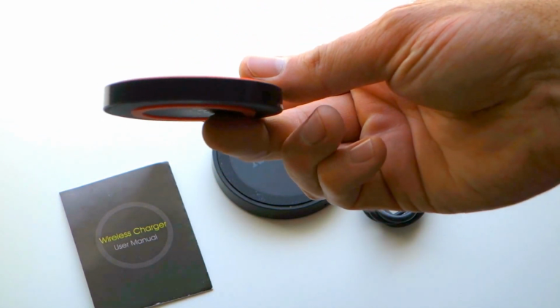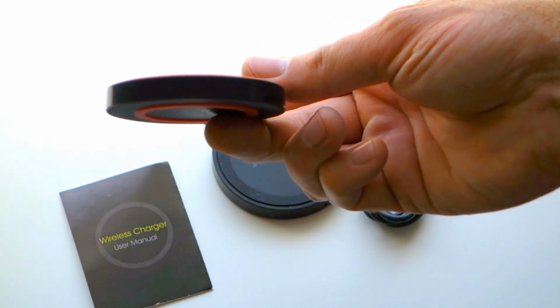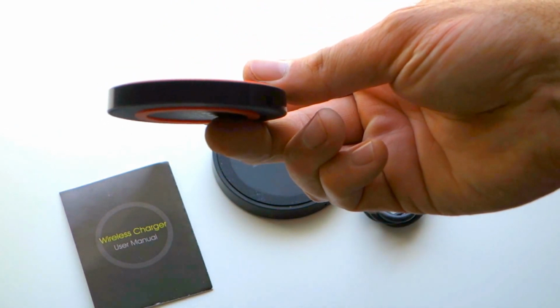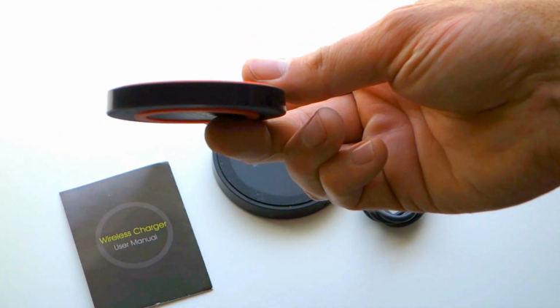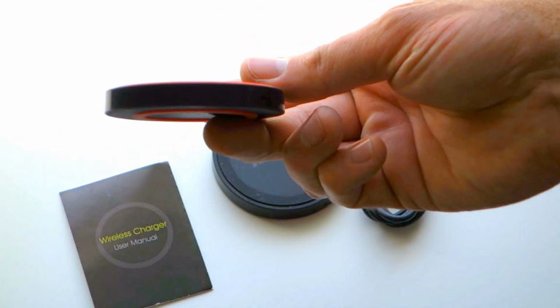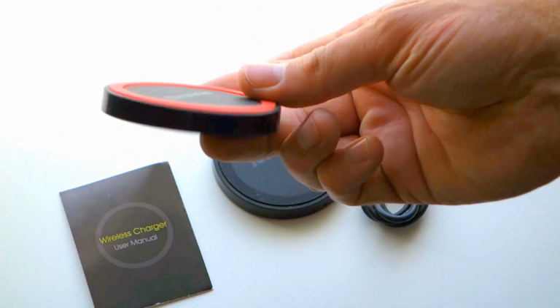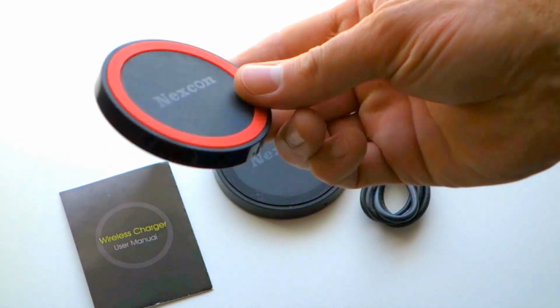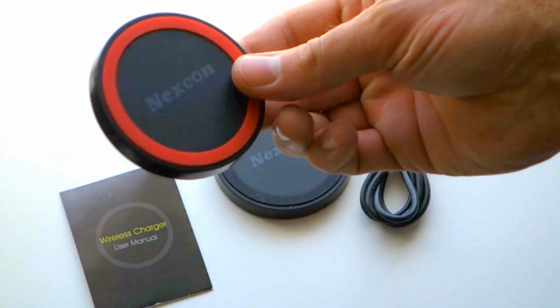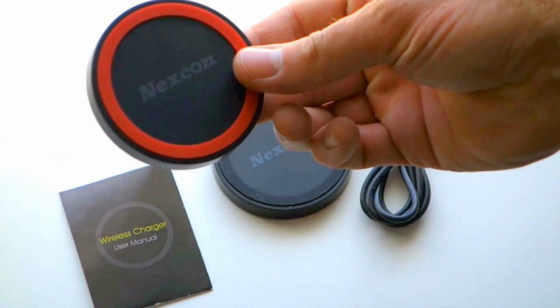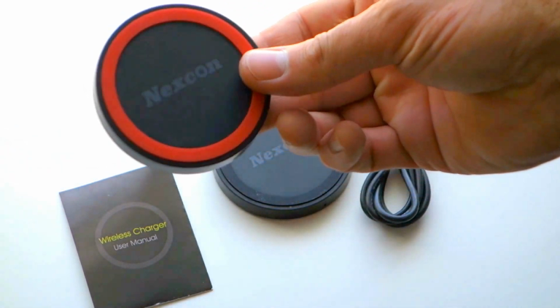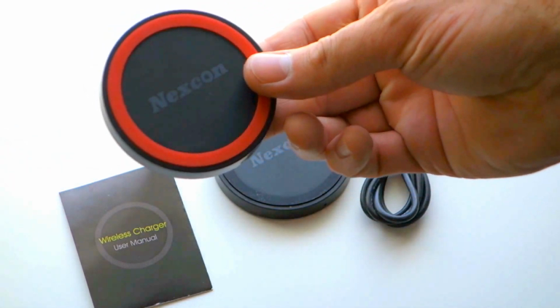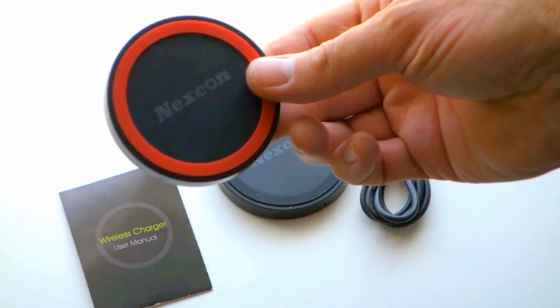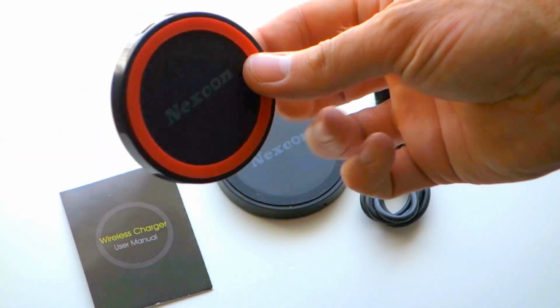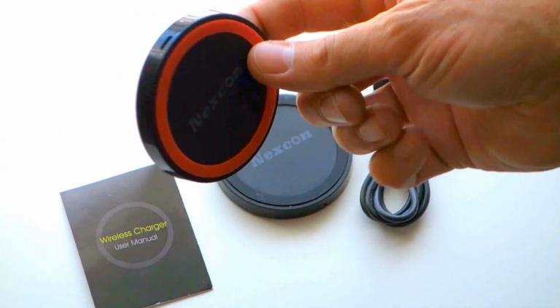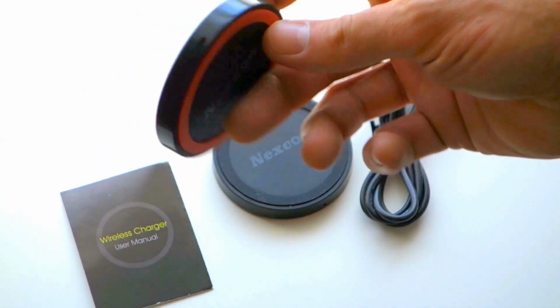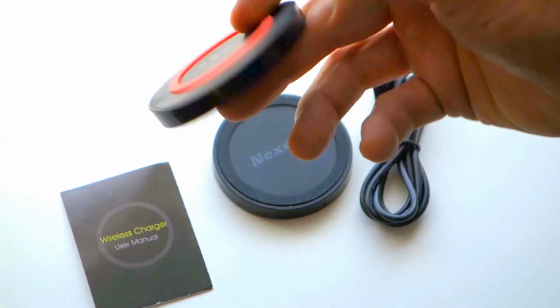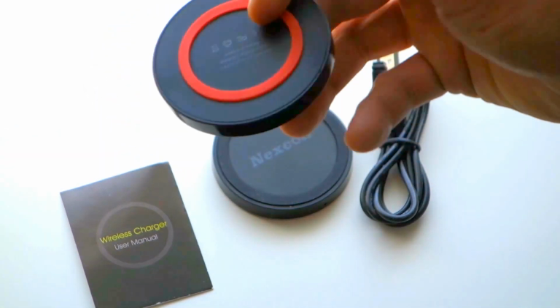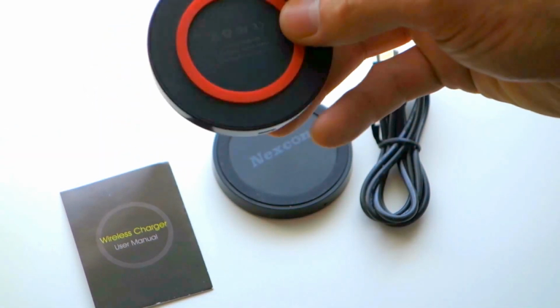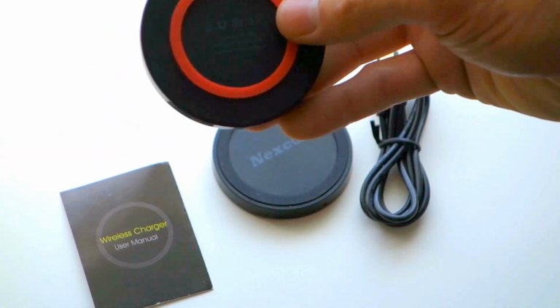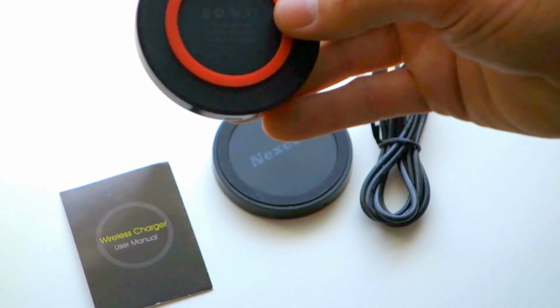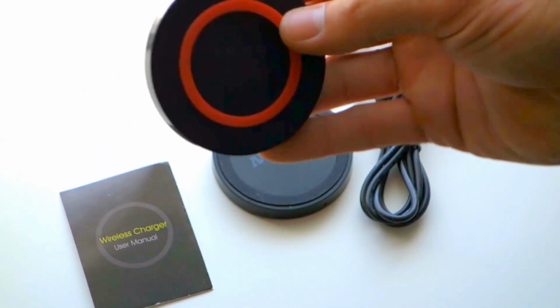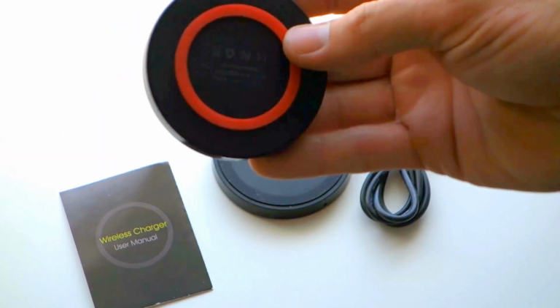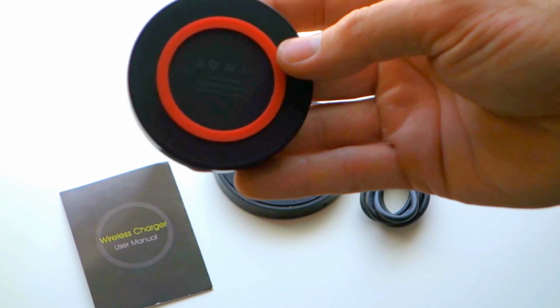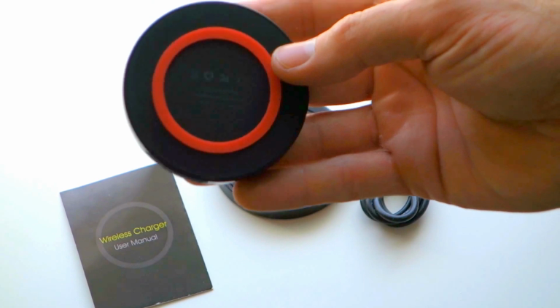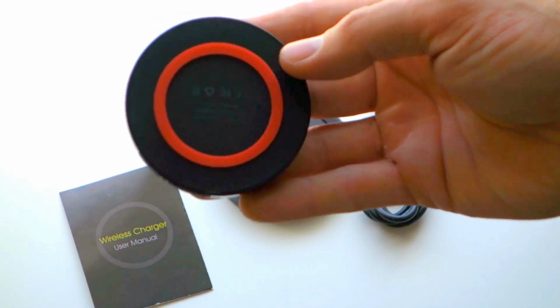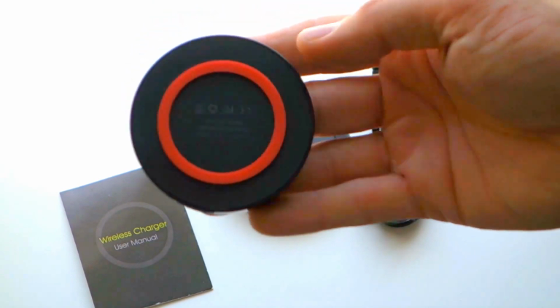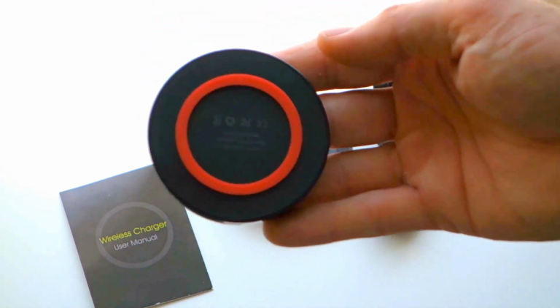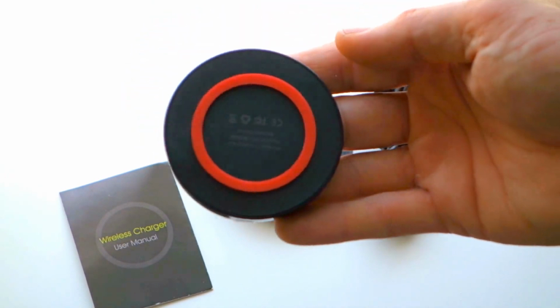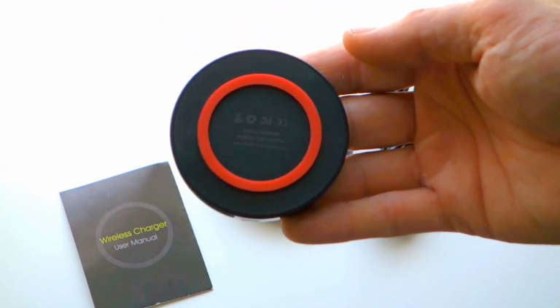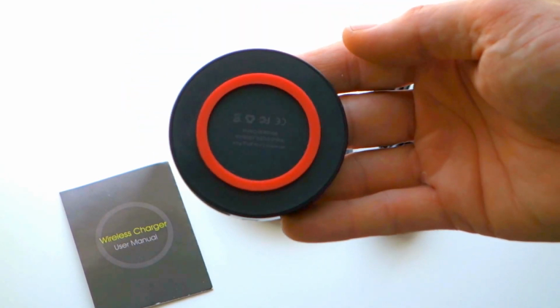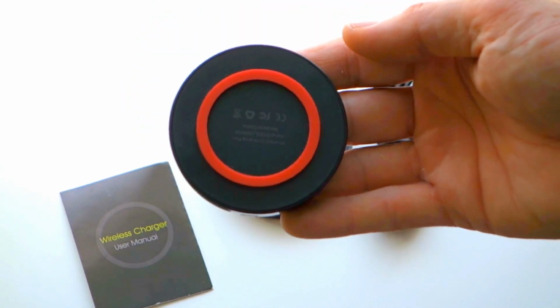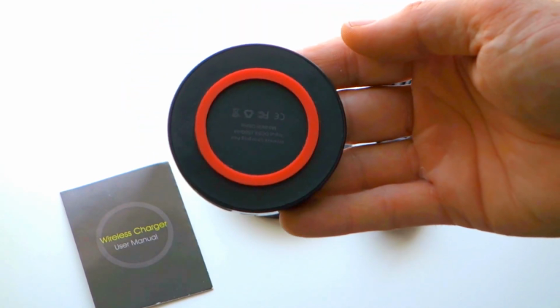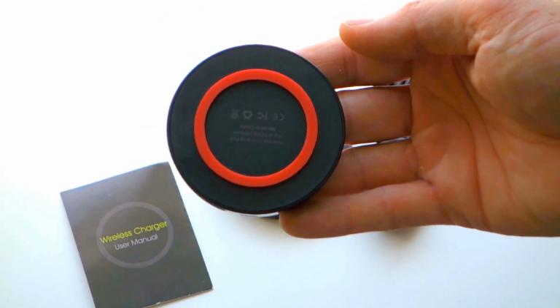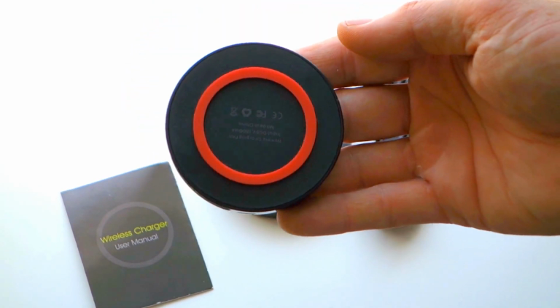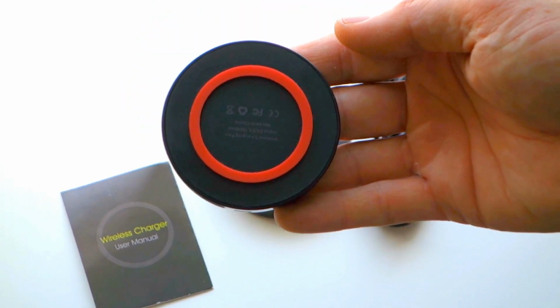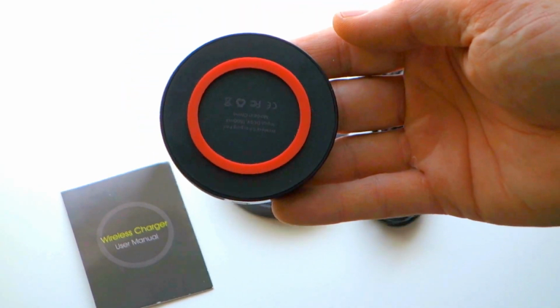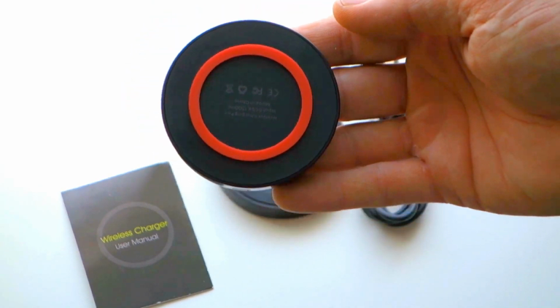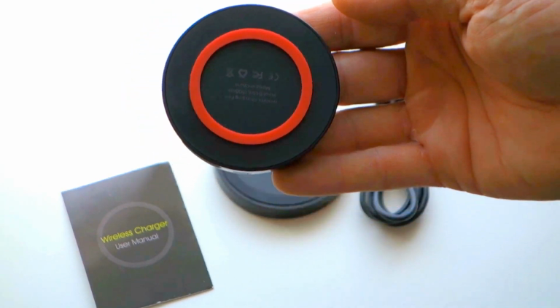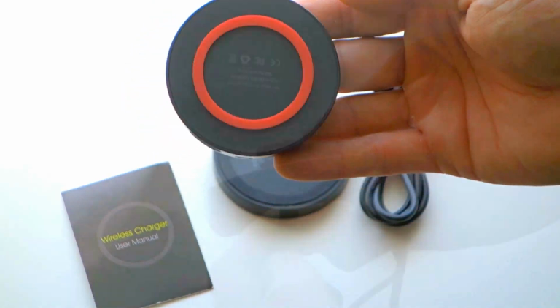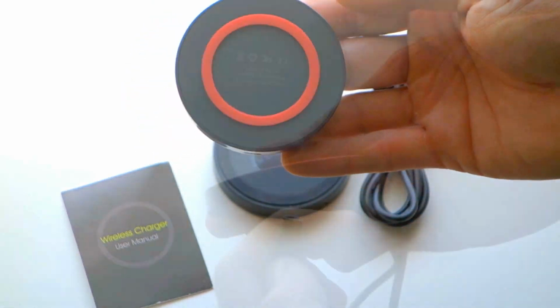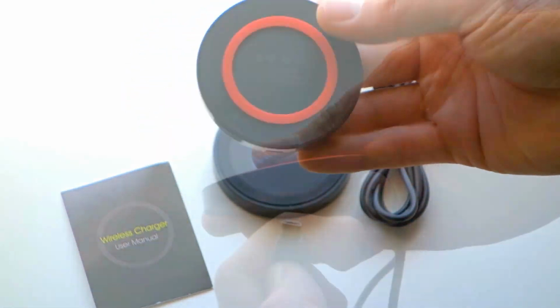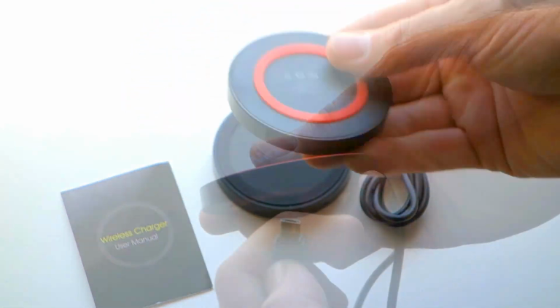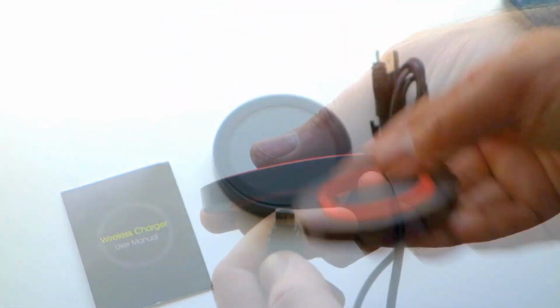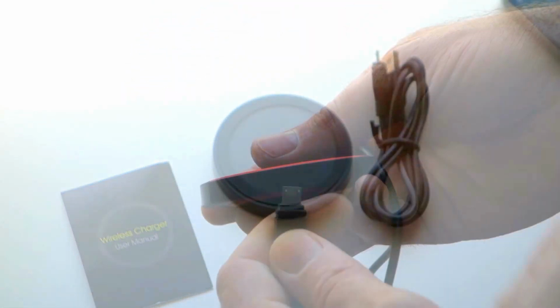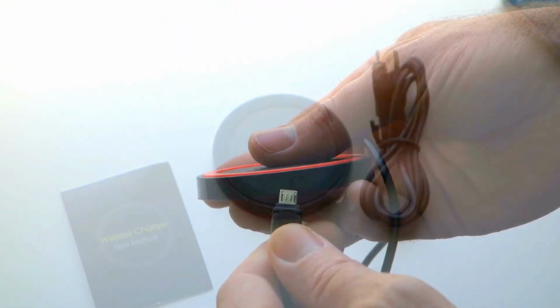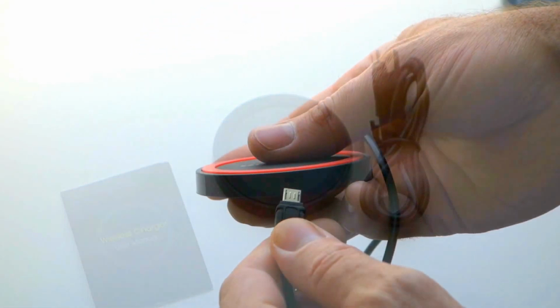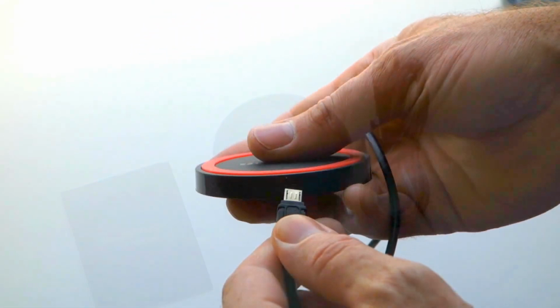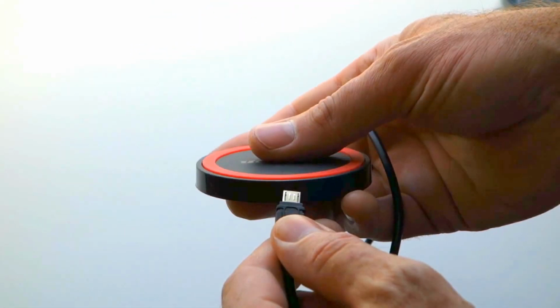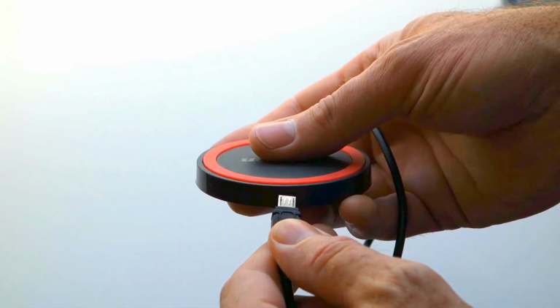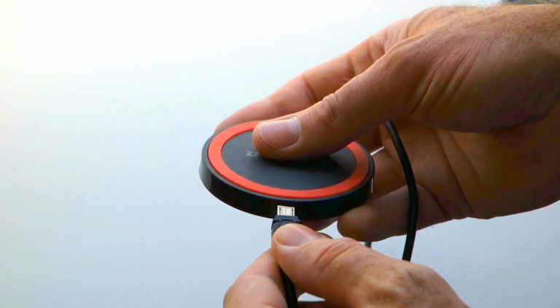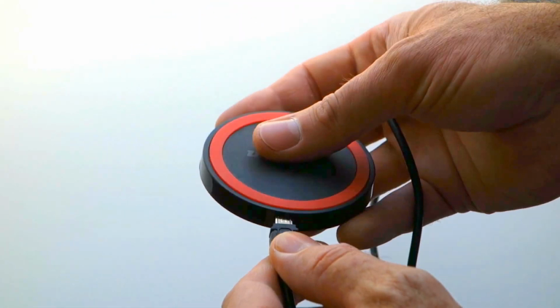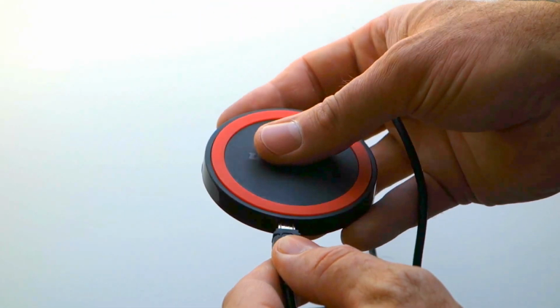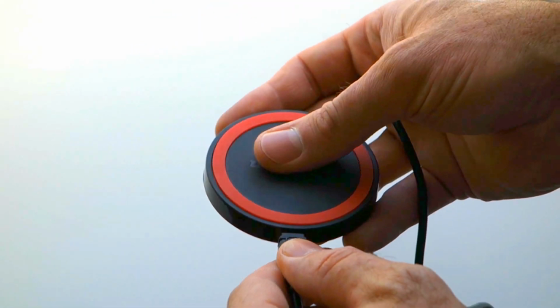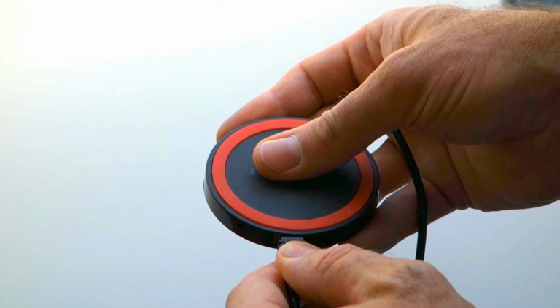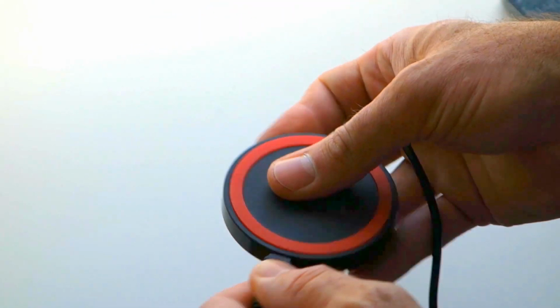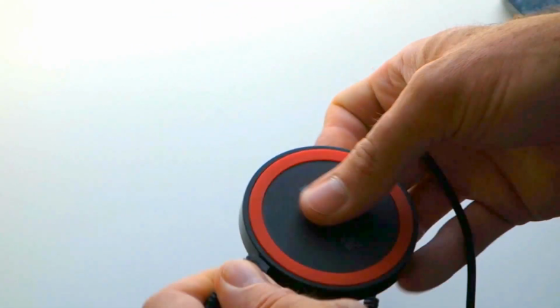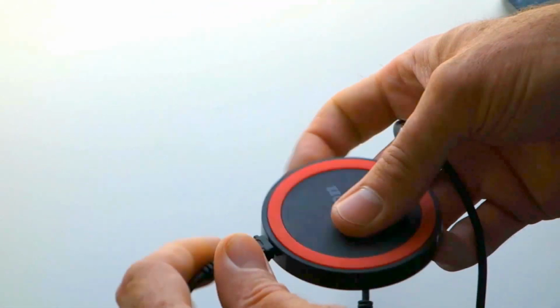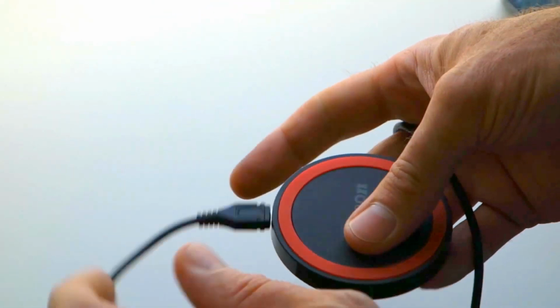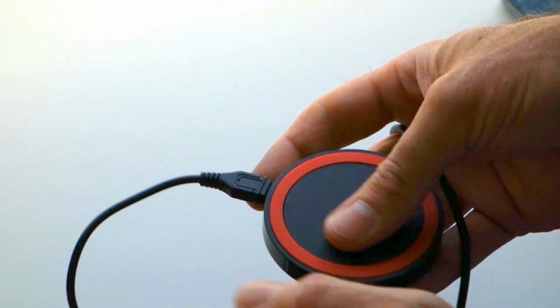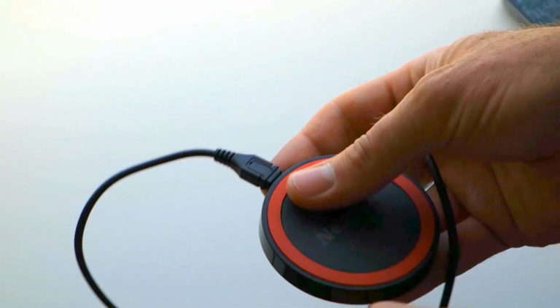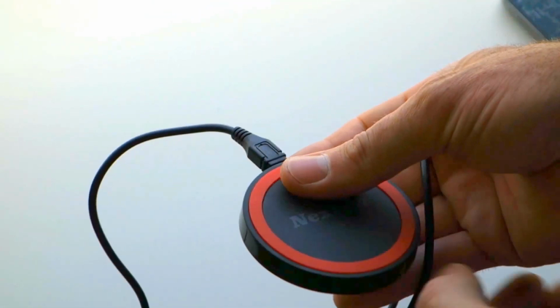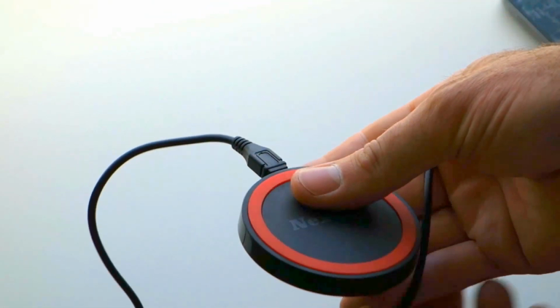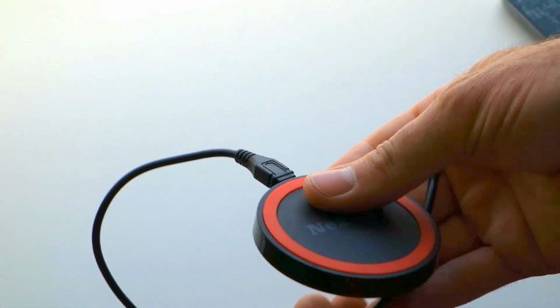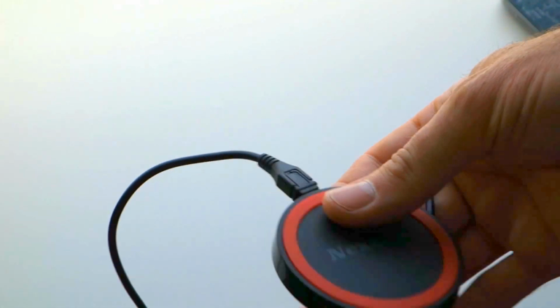The charger is nice and thin with a rubber ring on the top as well as the bottom in order to prevent things from sliding around.